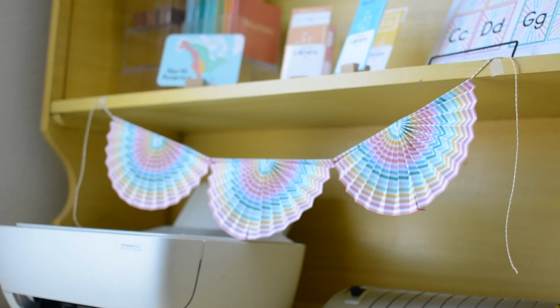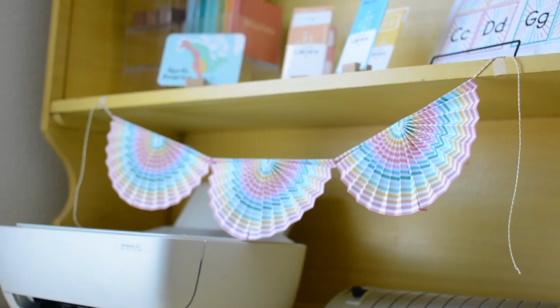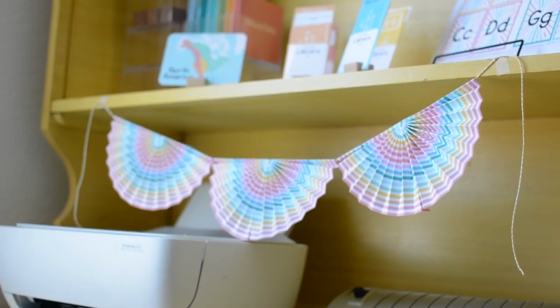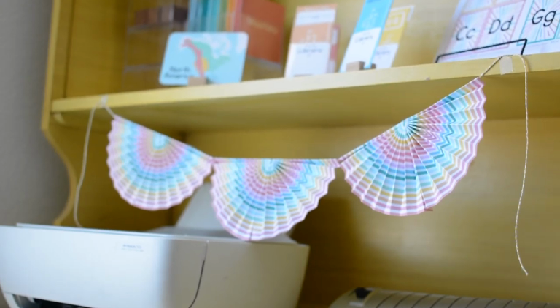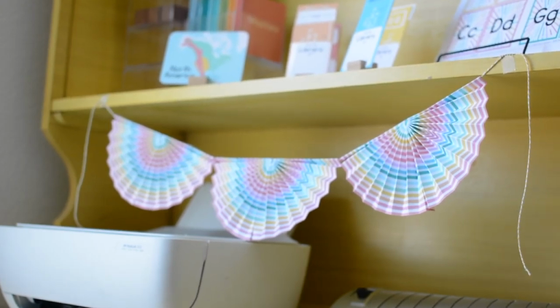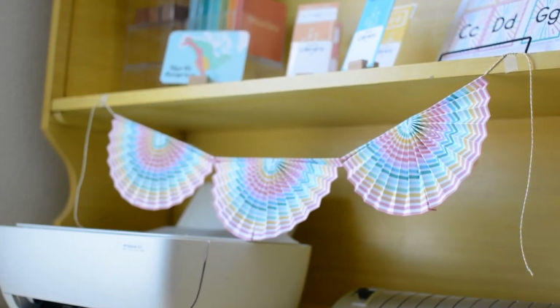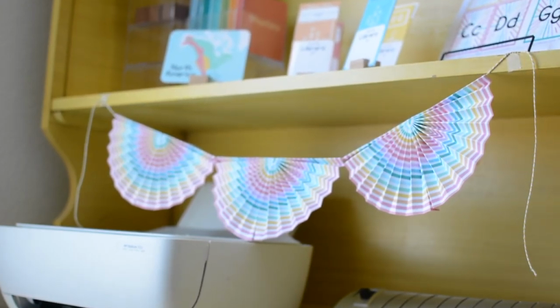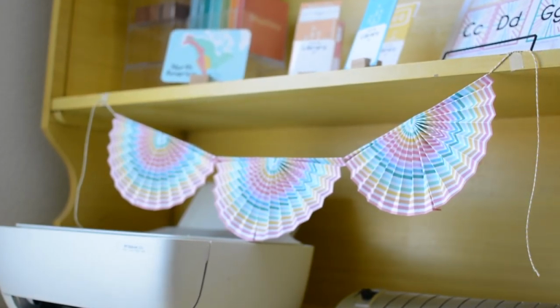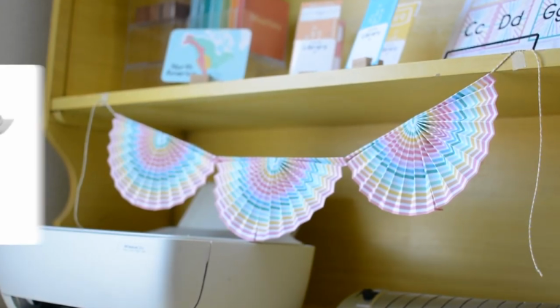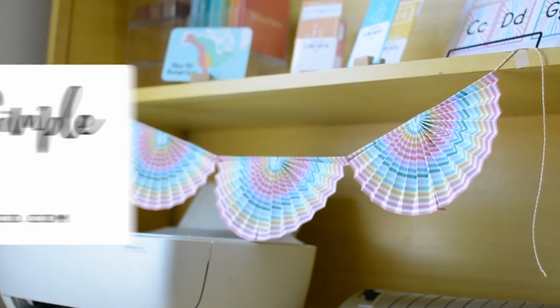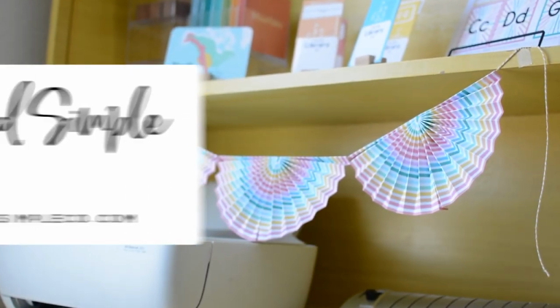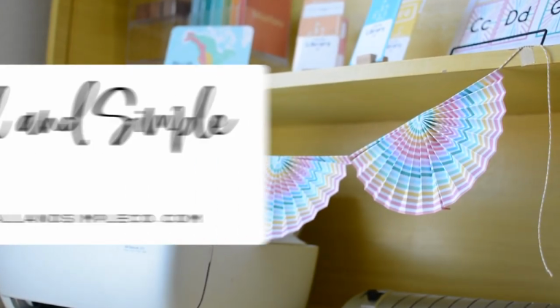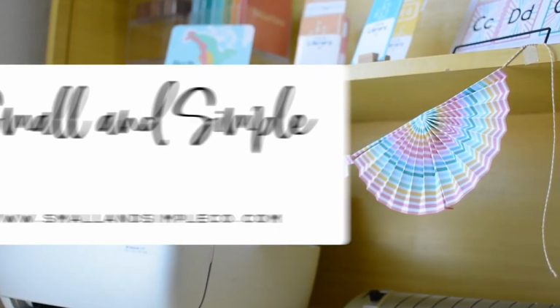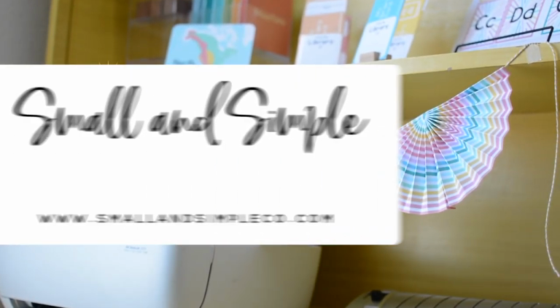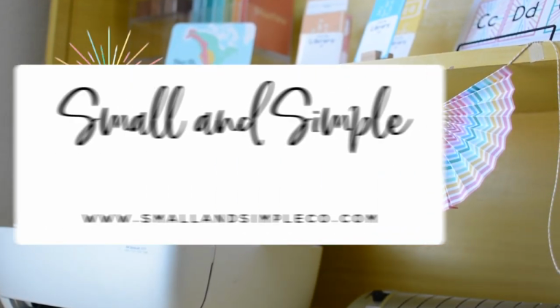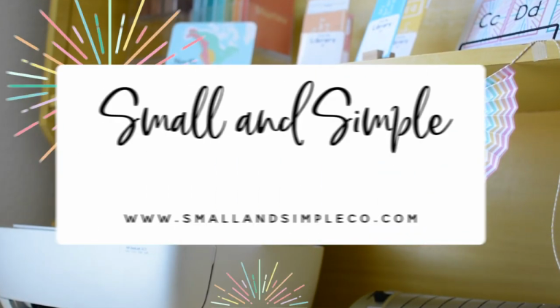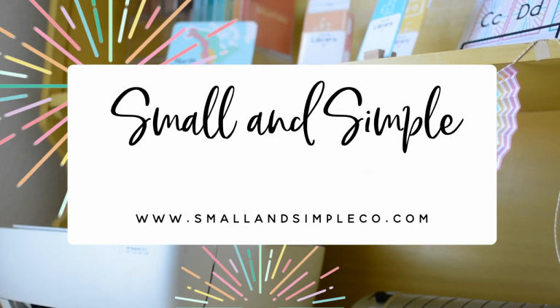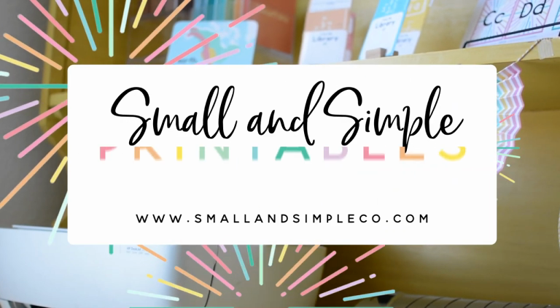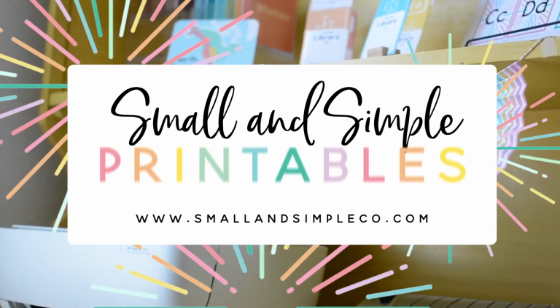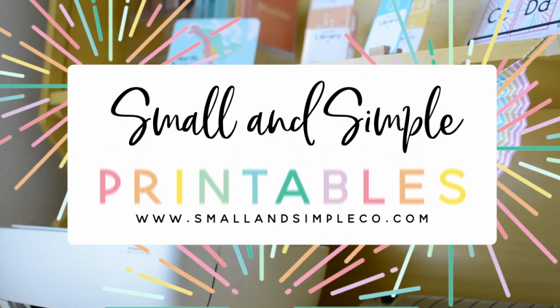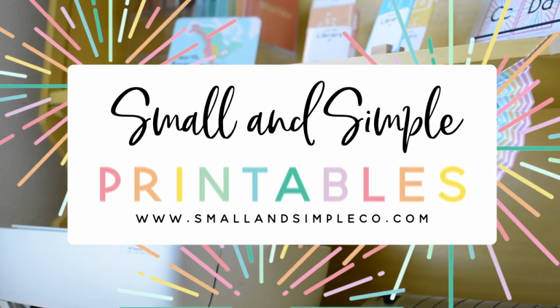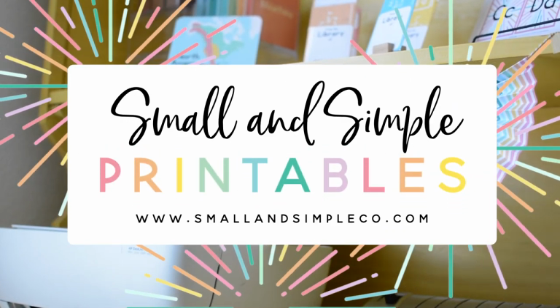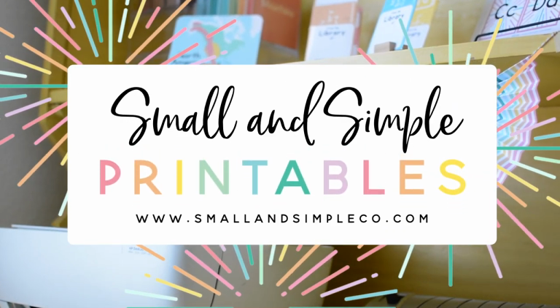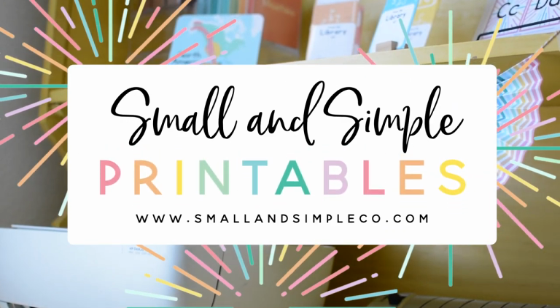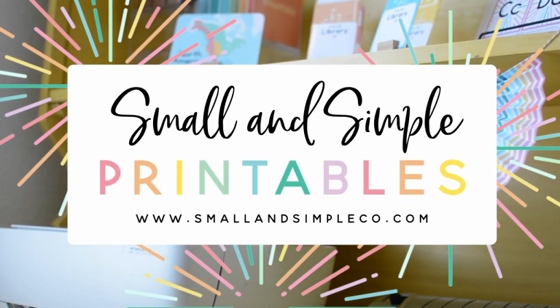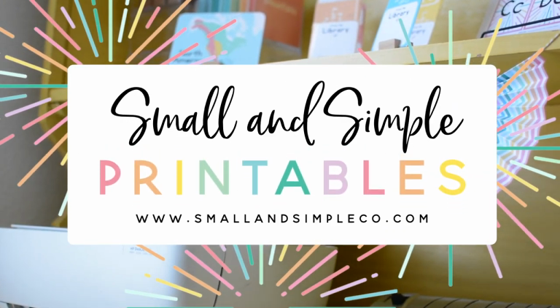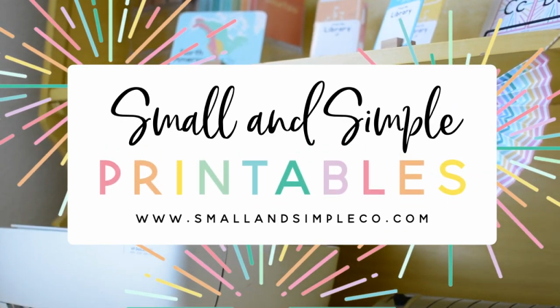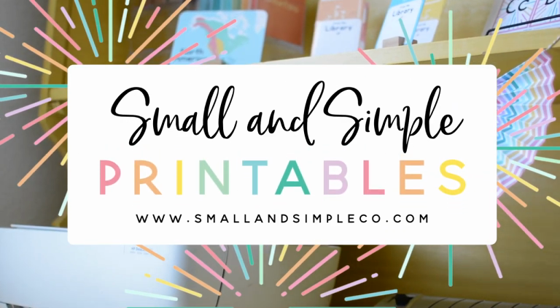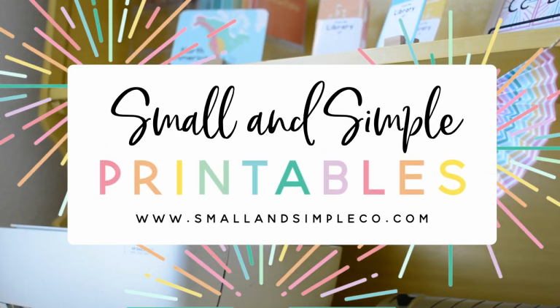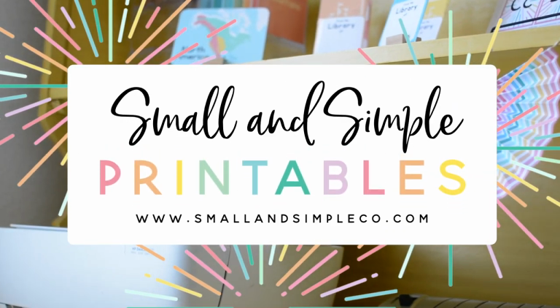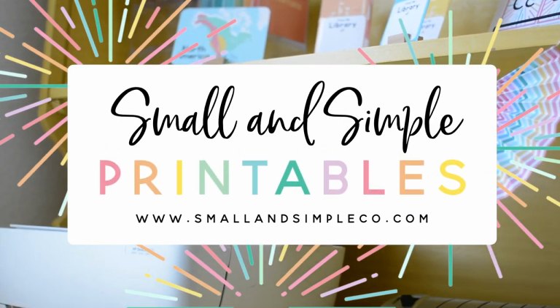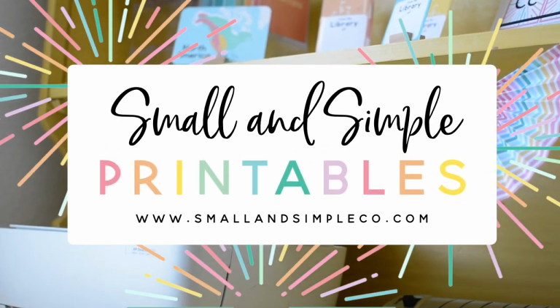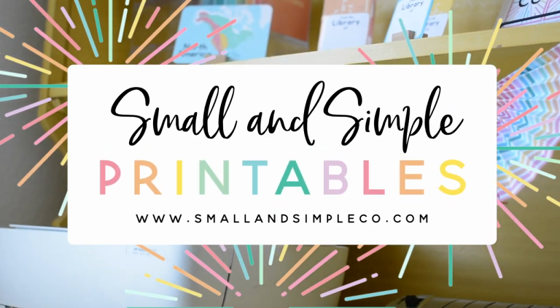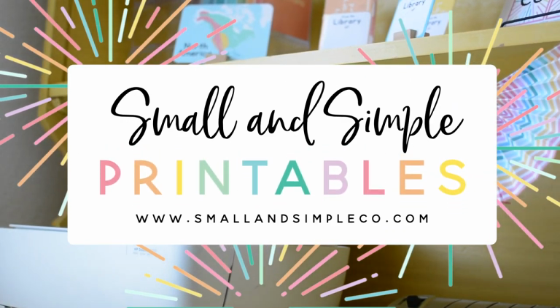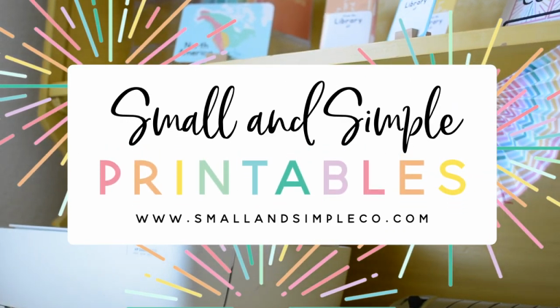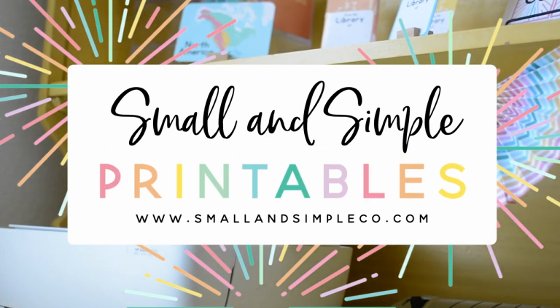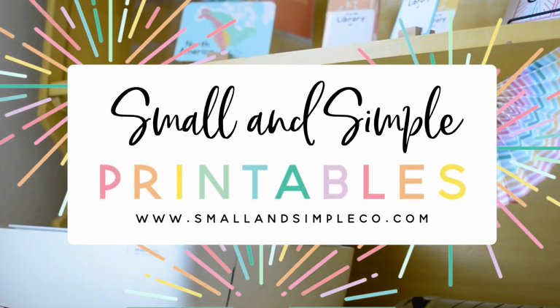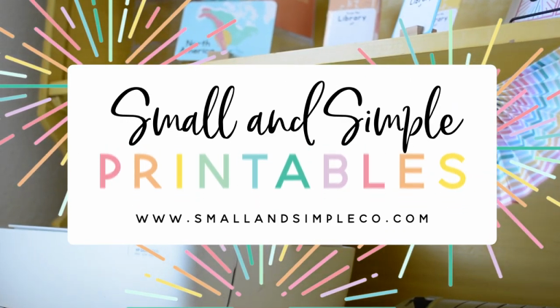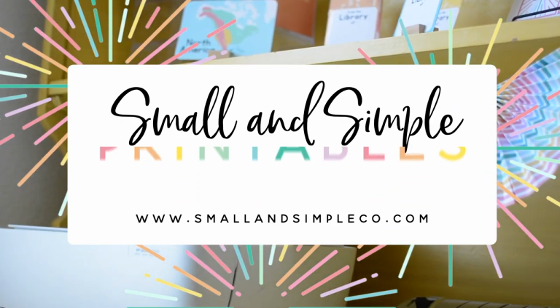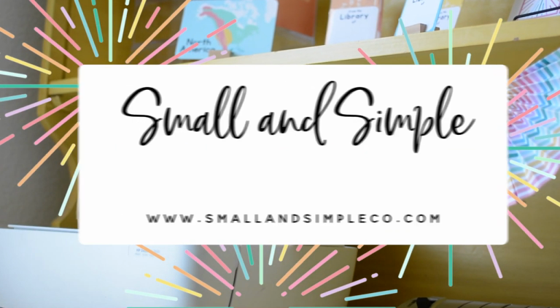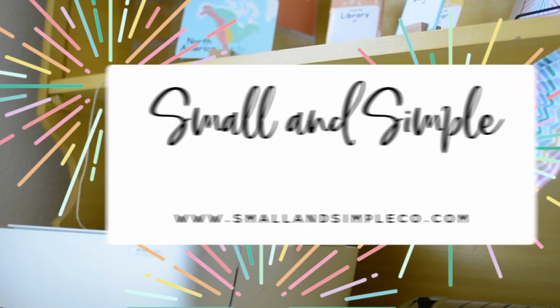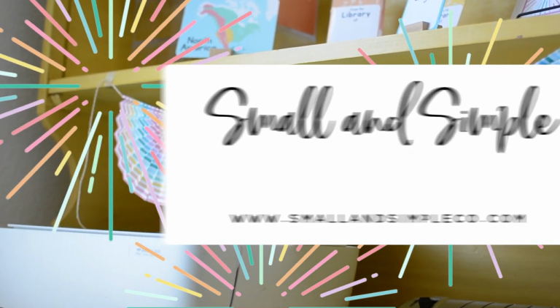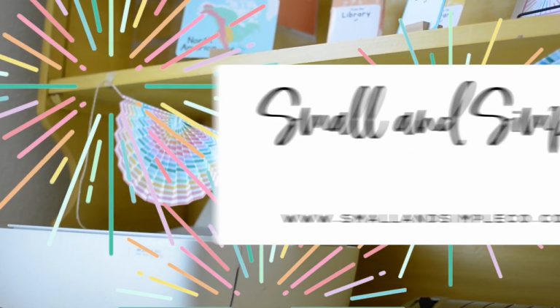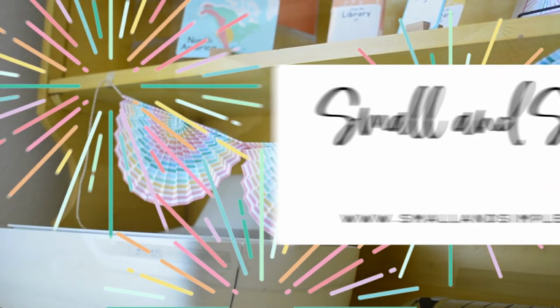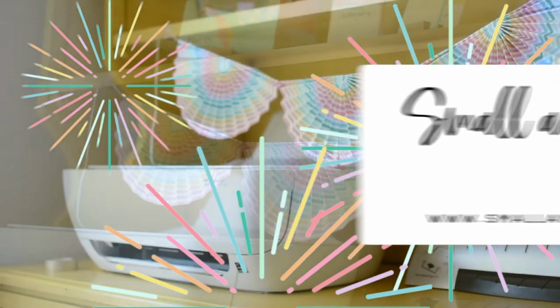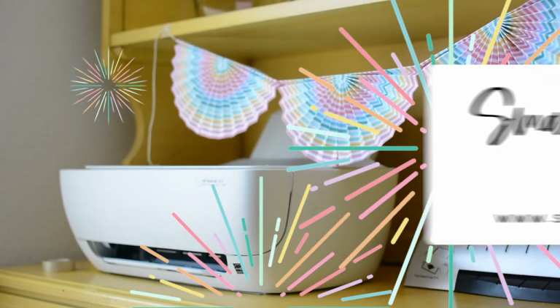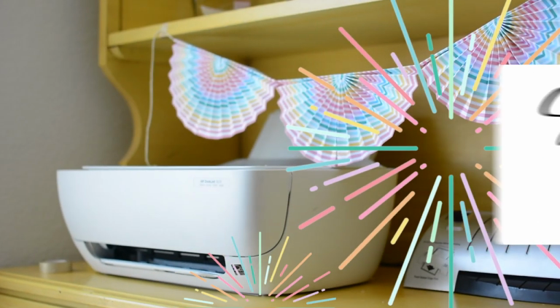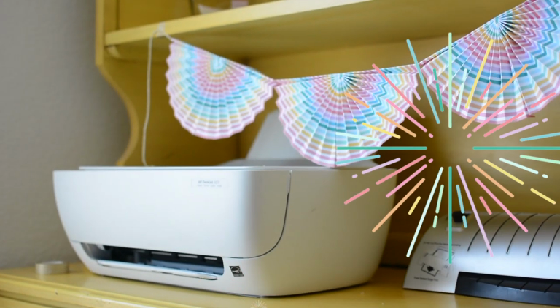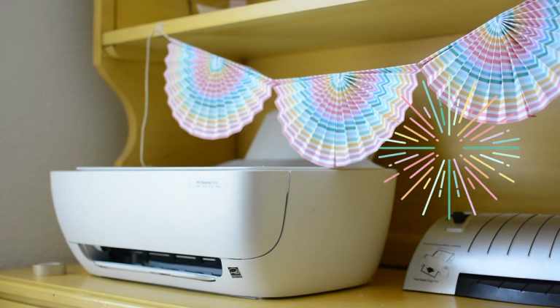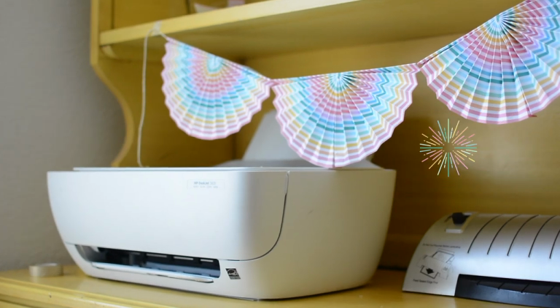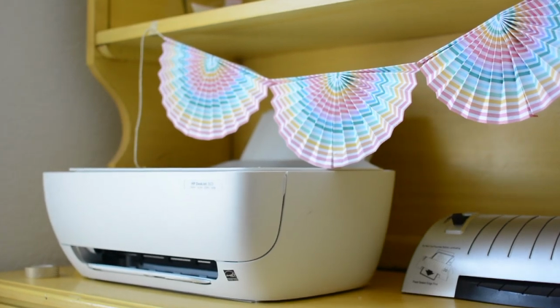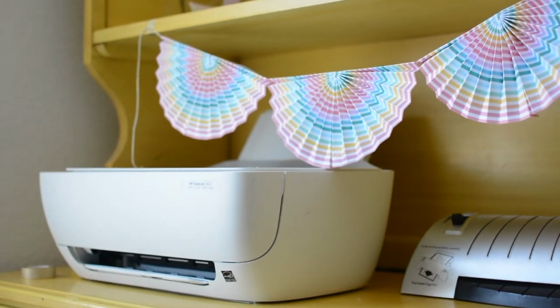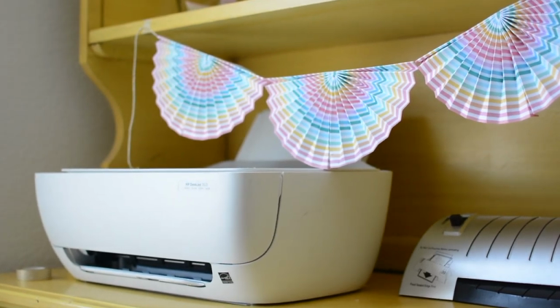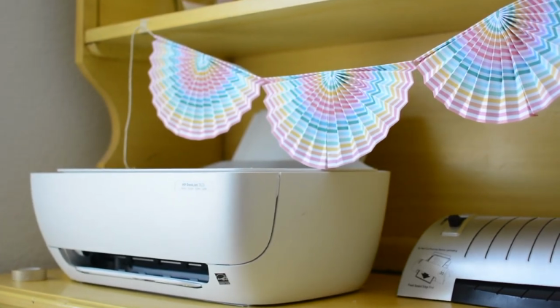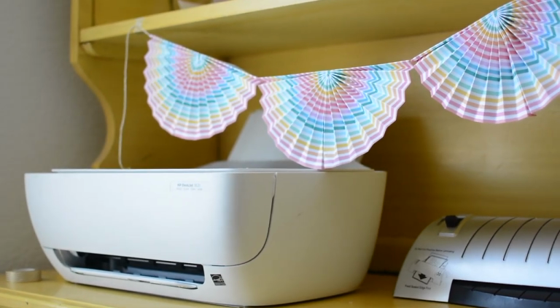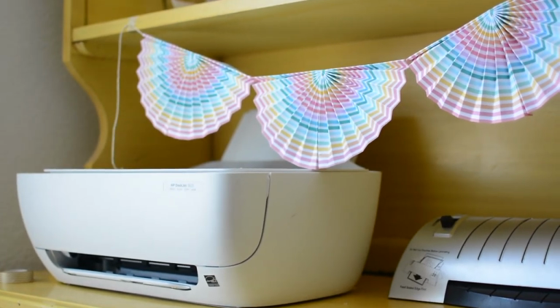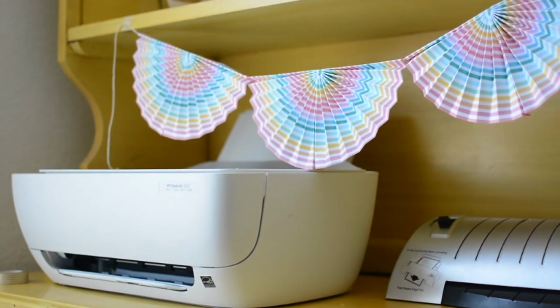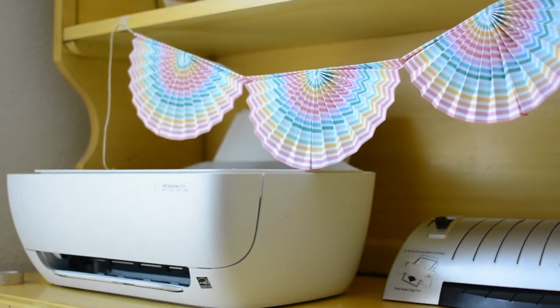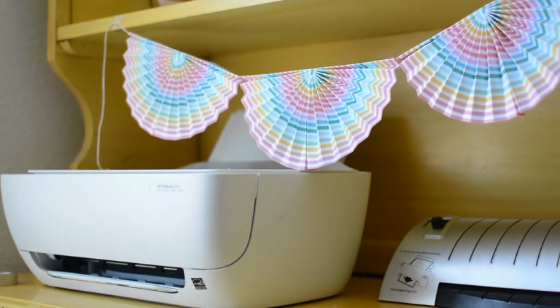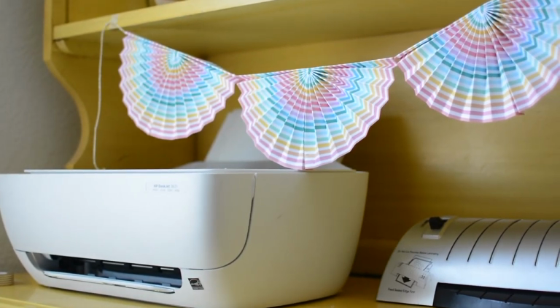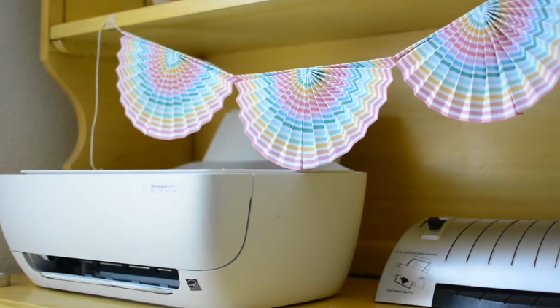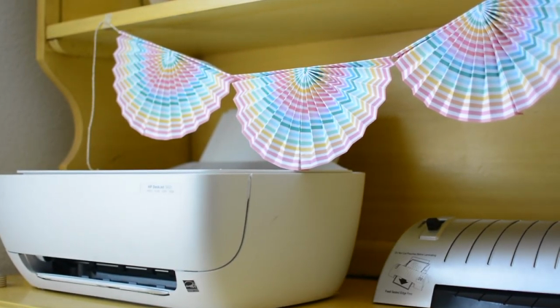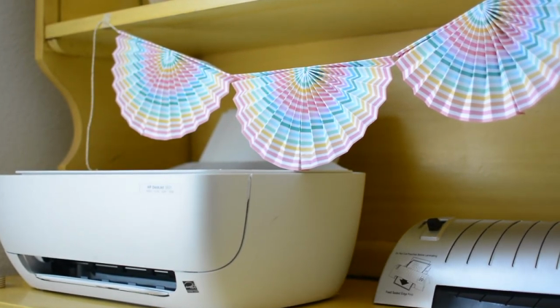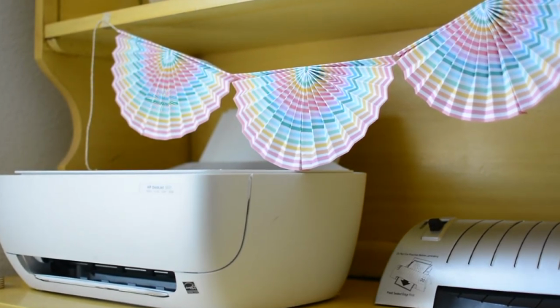Hey guys, it's Emily with Small and Simple Printables and today we are making these fun folded paper bunting.